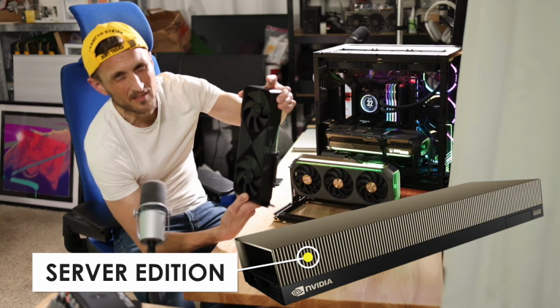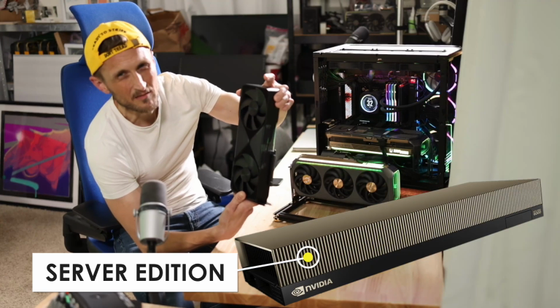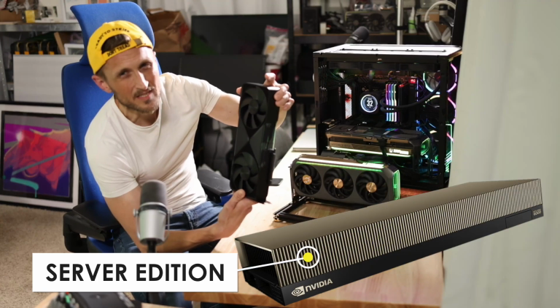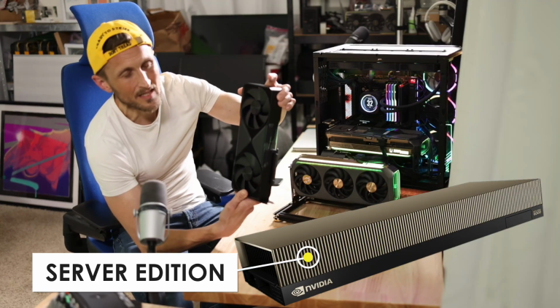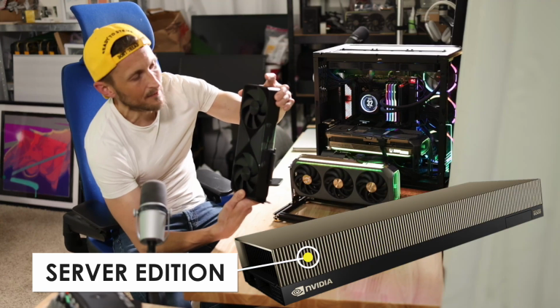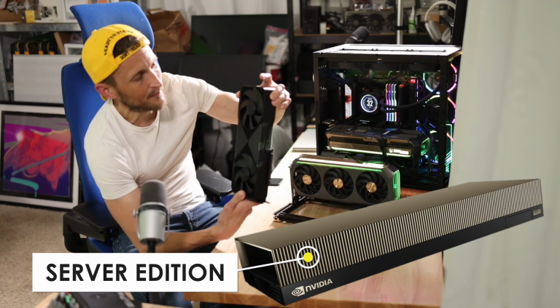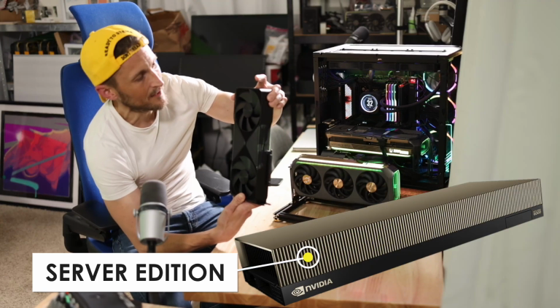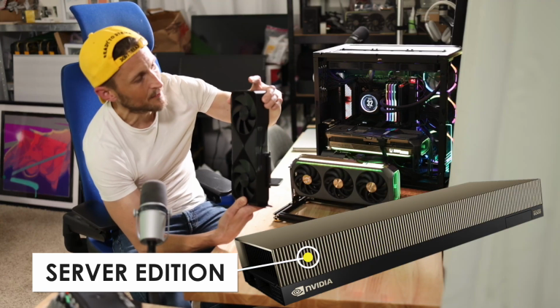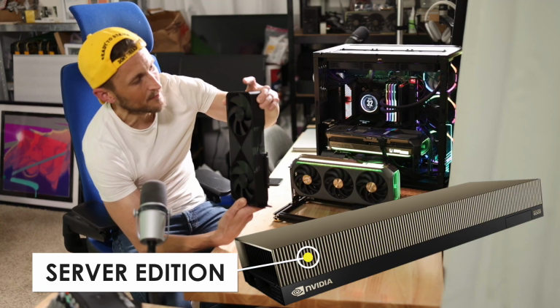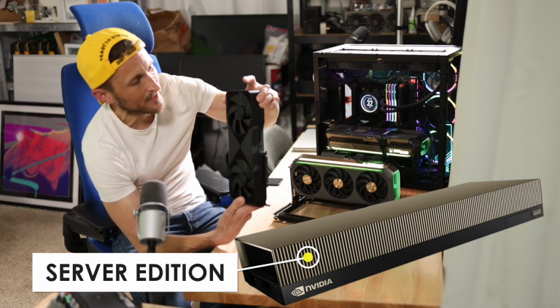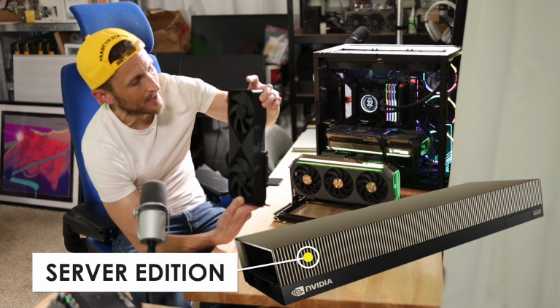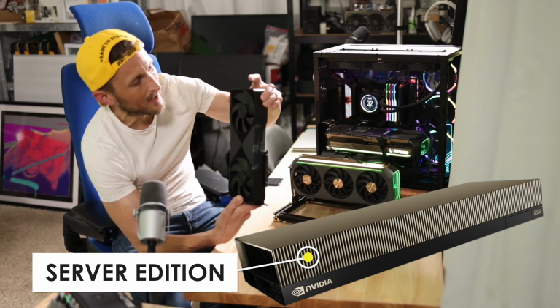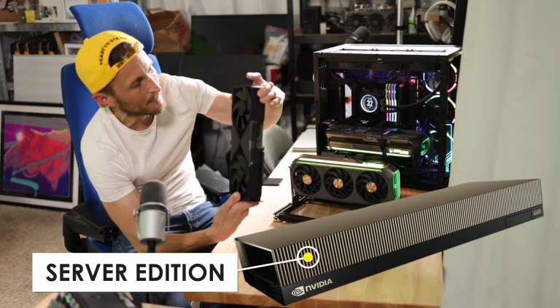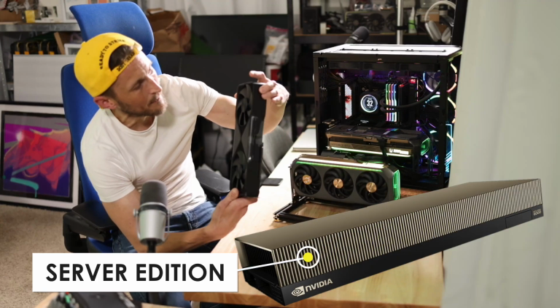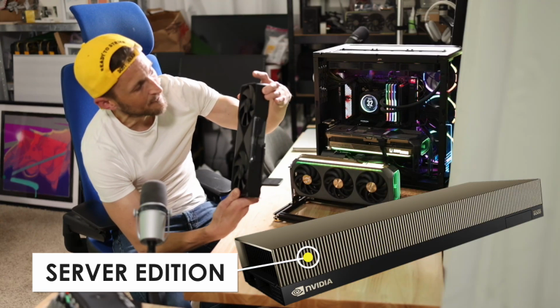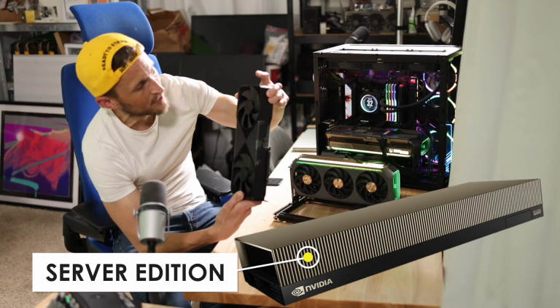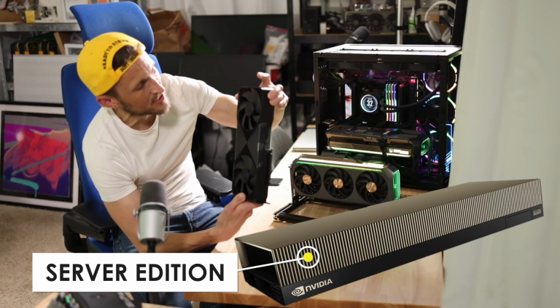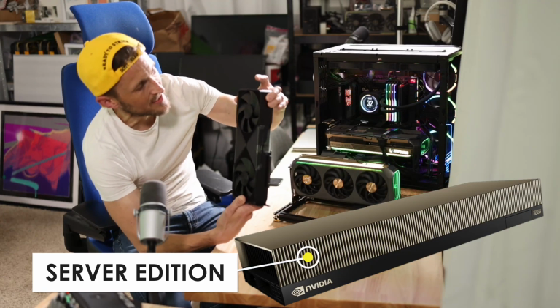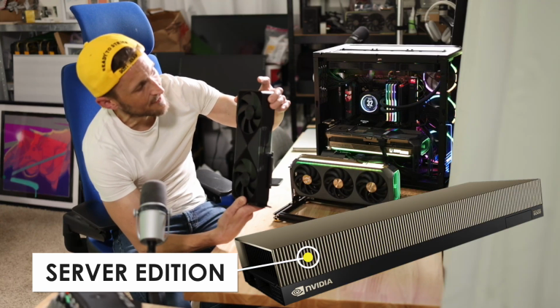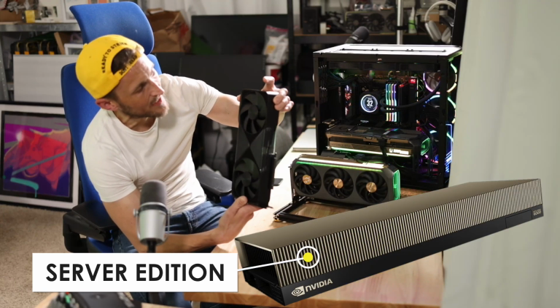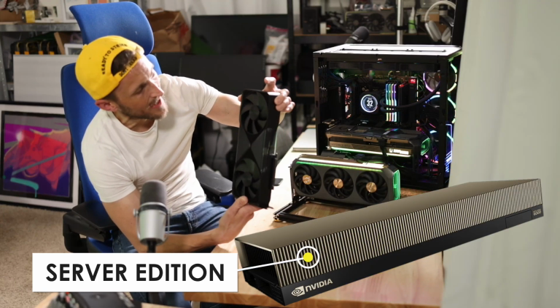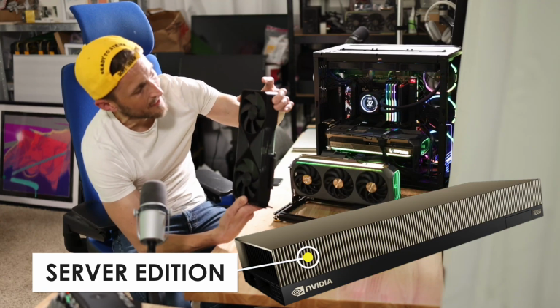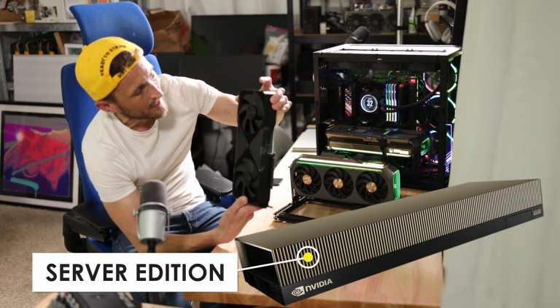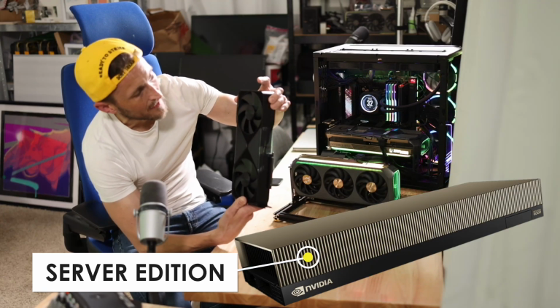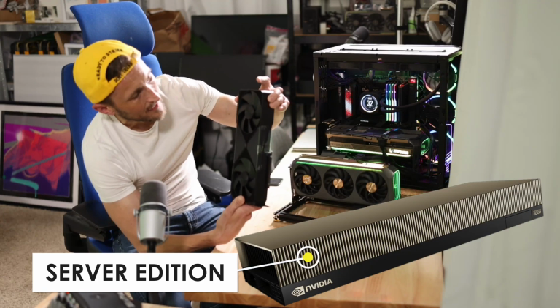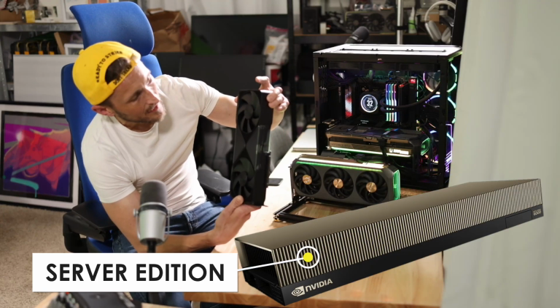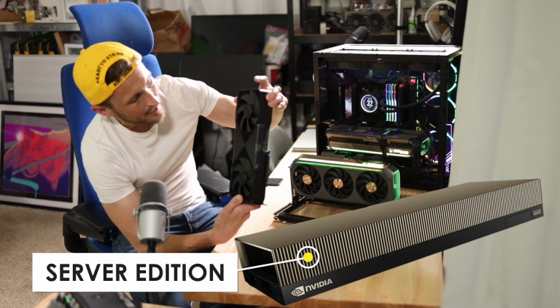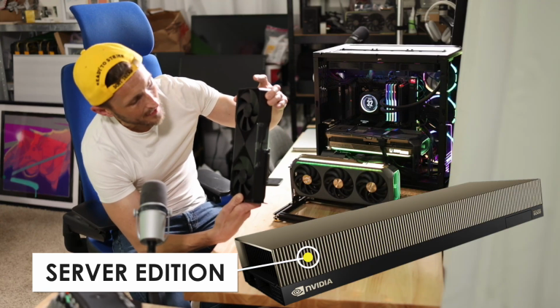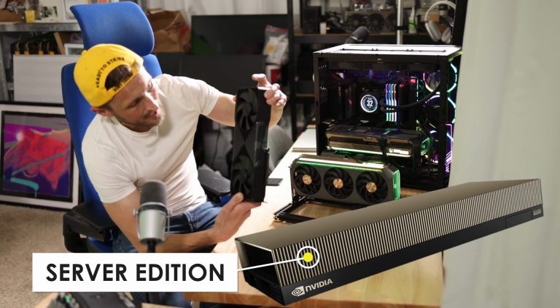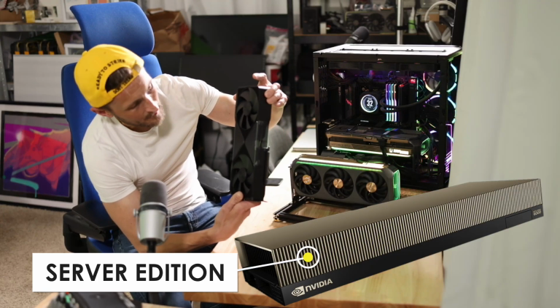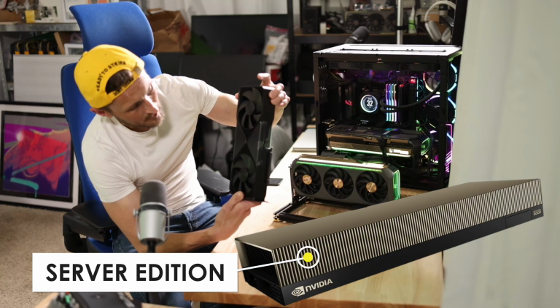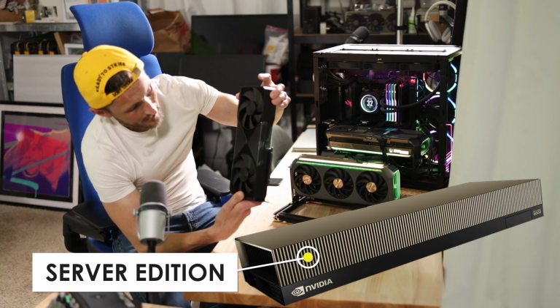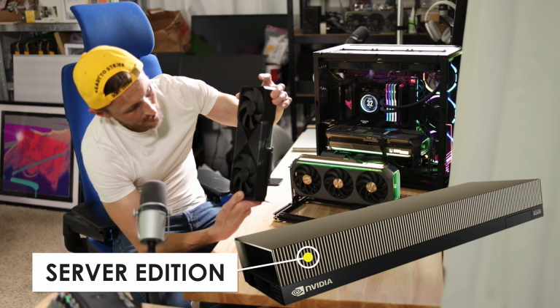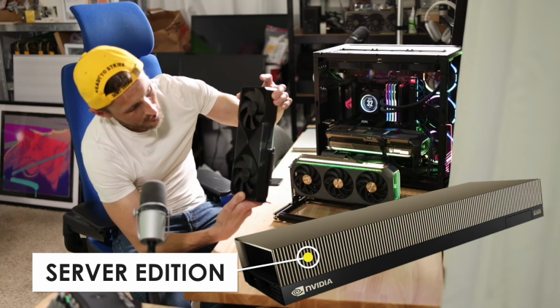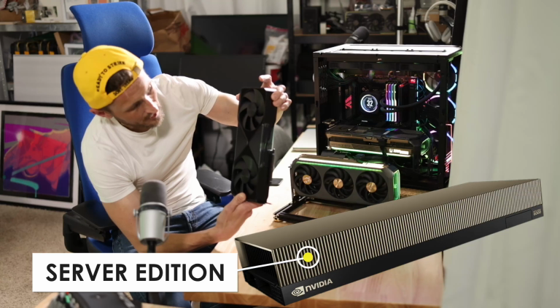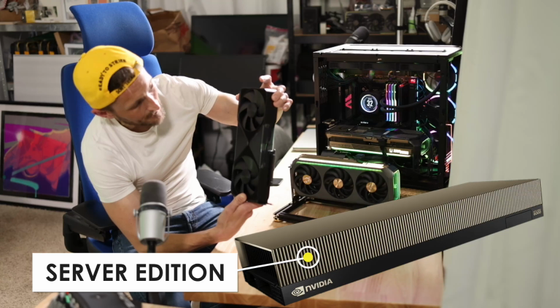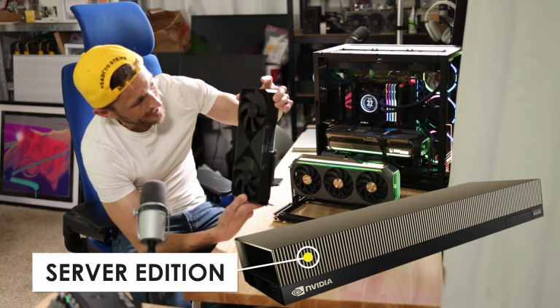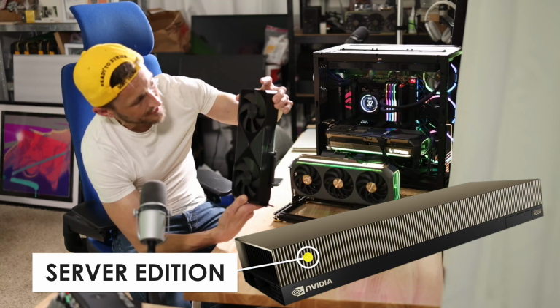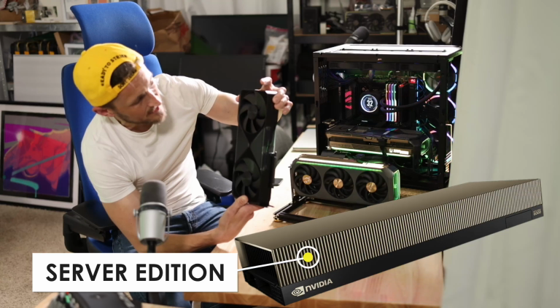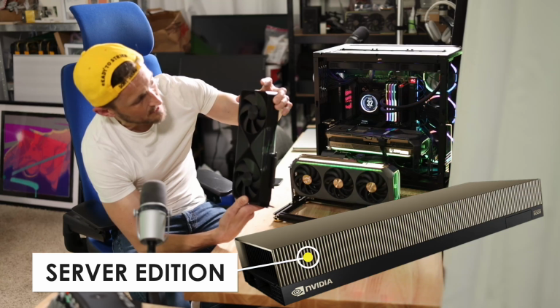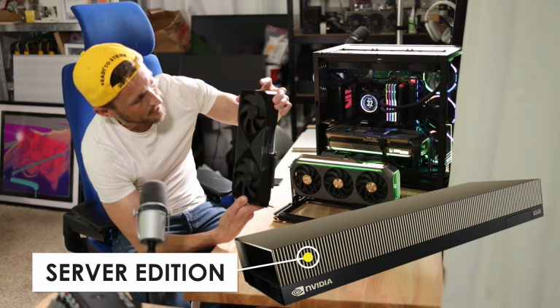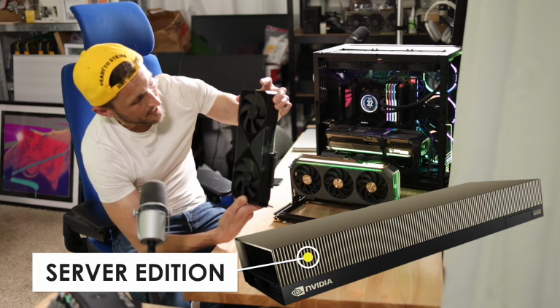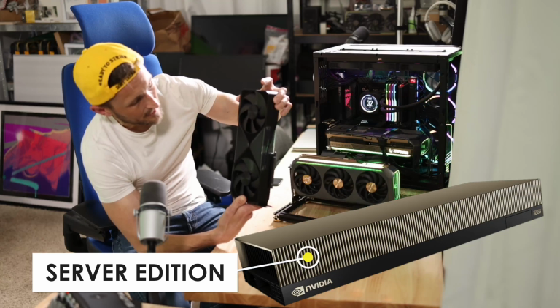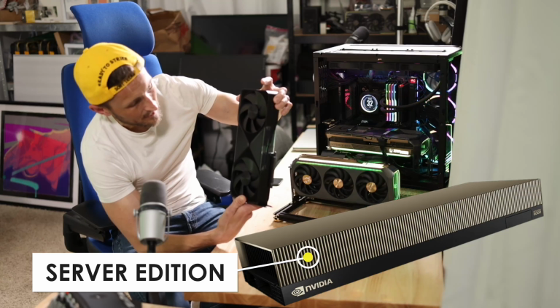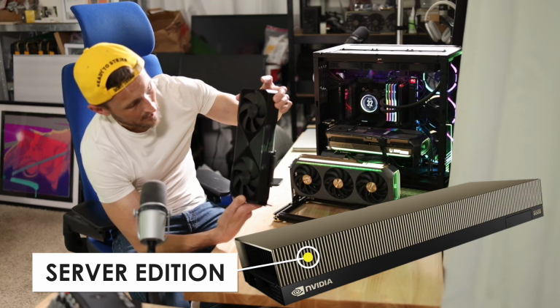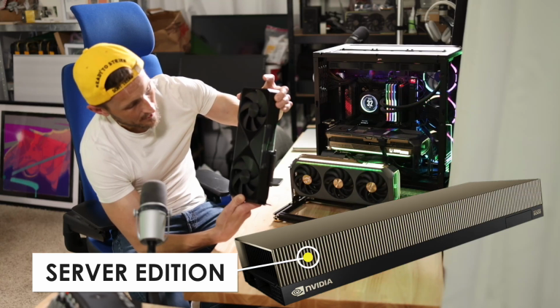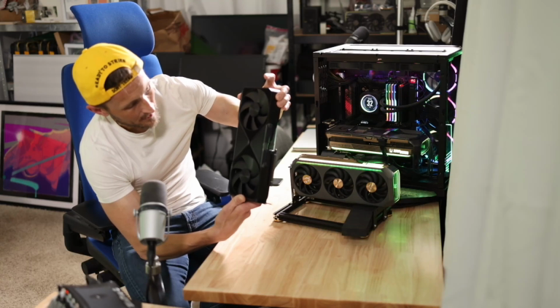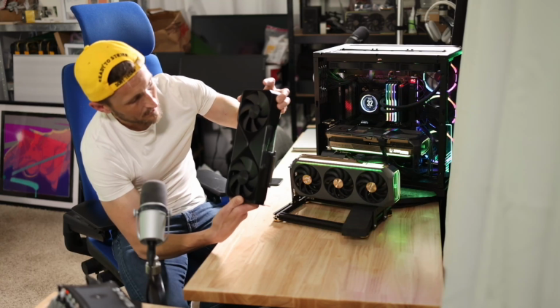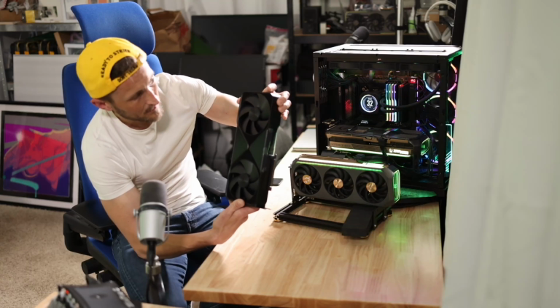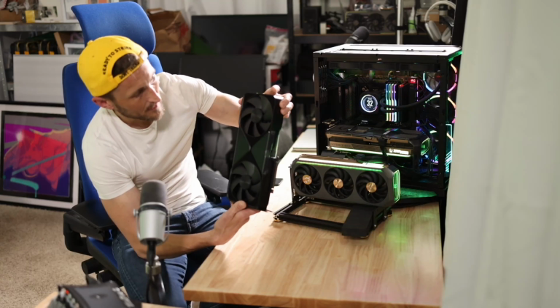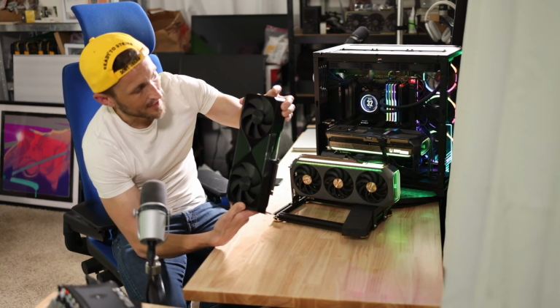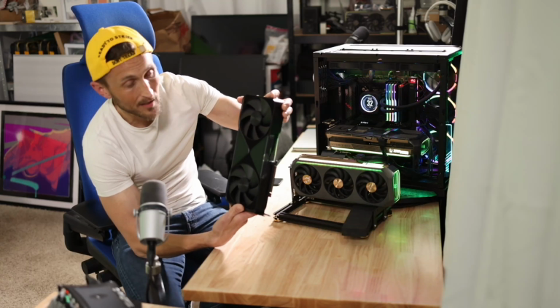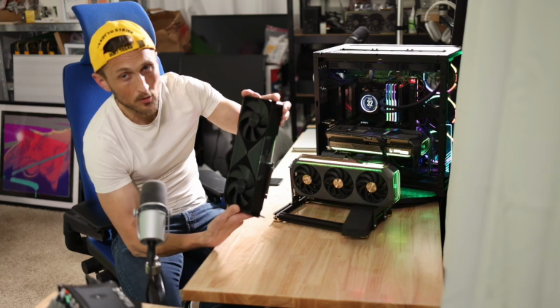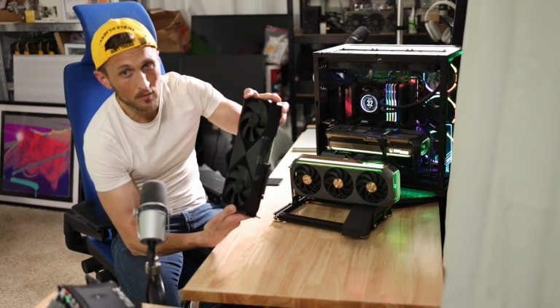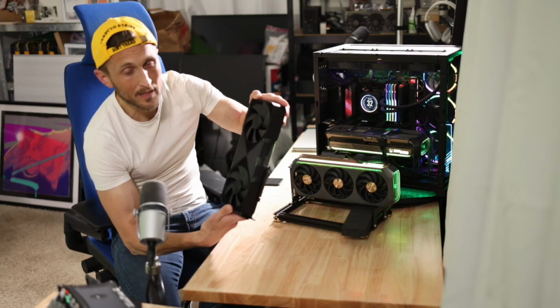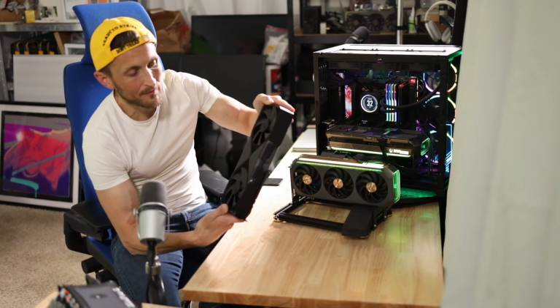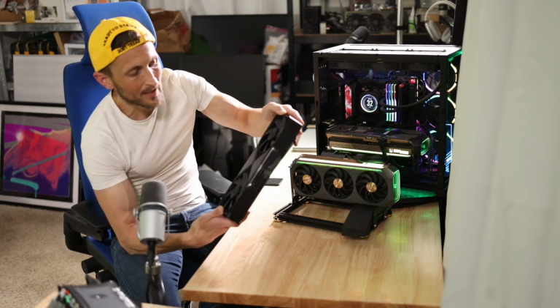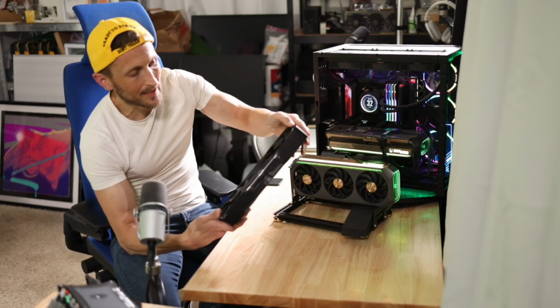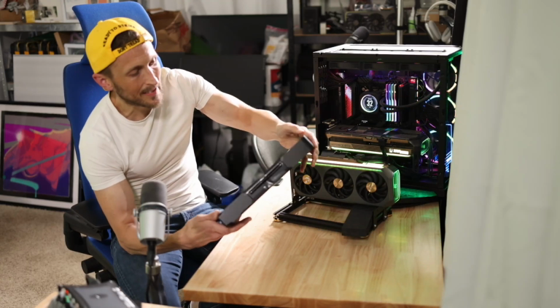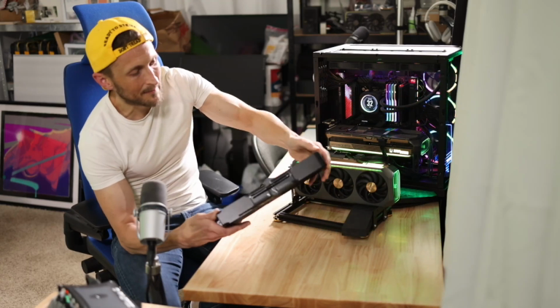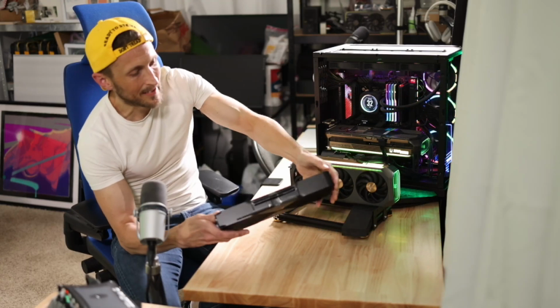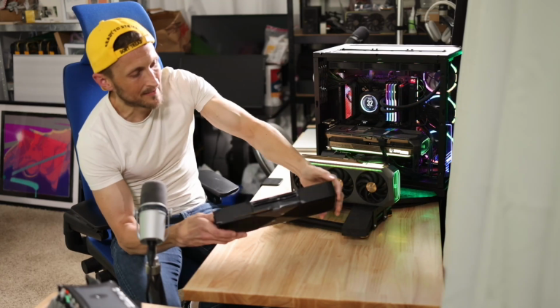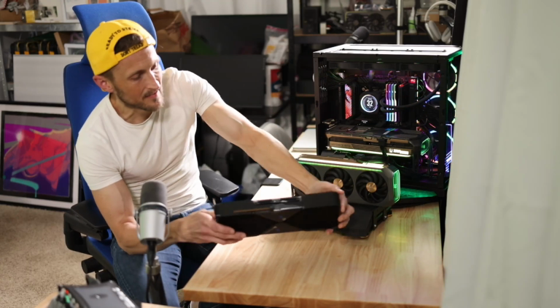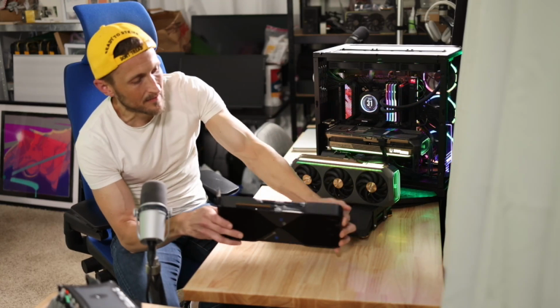They still don't have the server edition available. I'd prefer to have that so I could come up with my own cooling mechanism, but I had to go with whatever I could get my hands on.